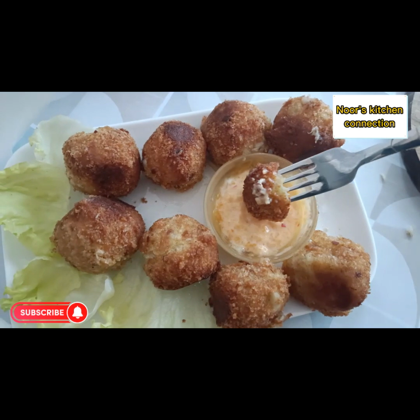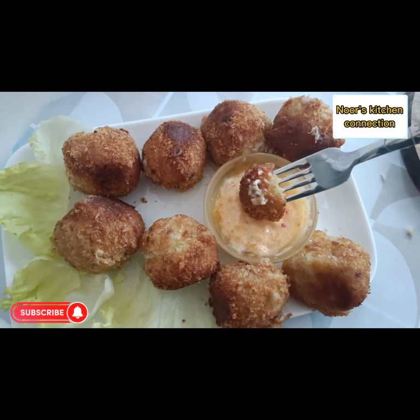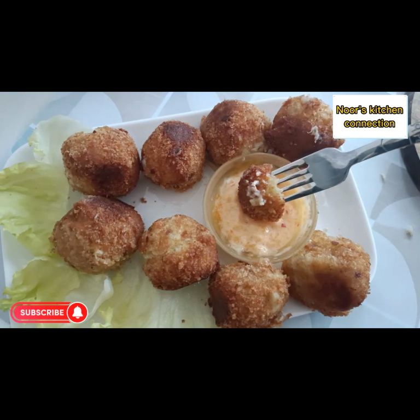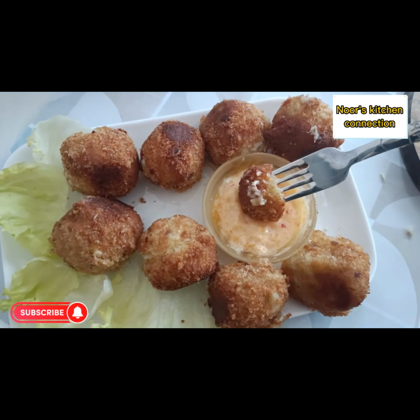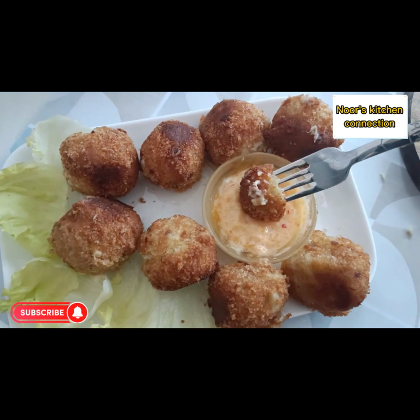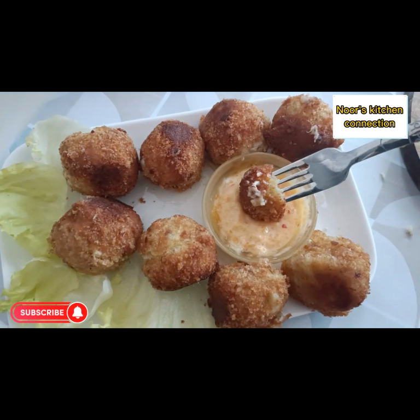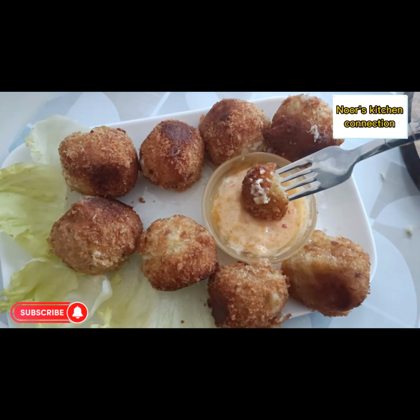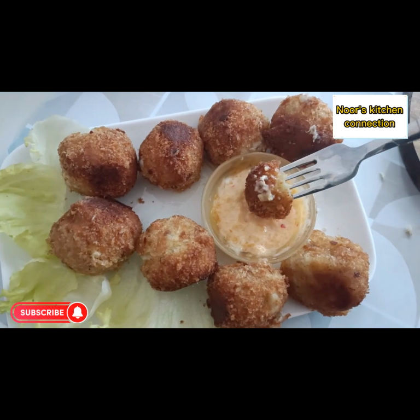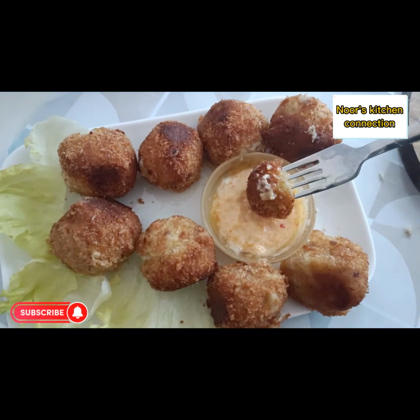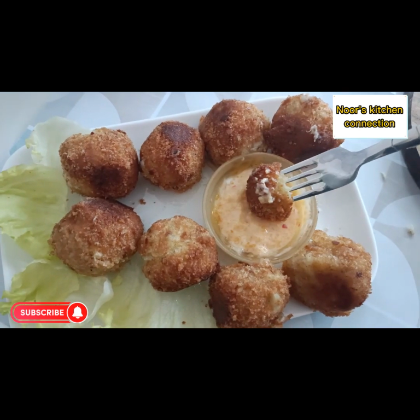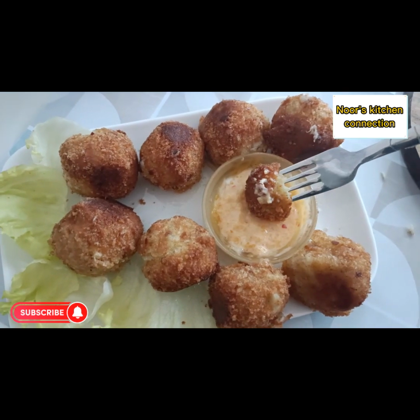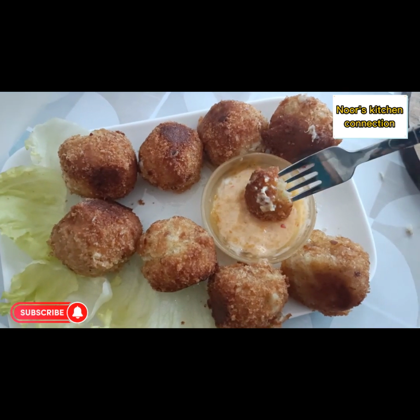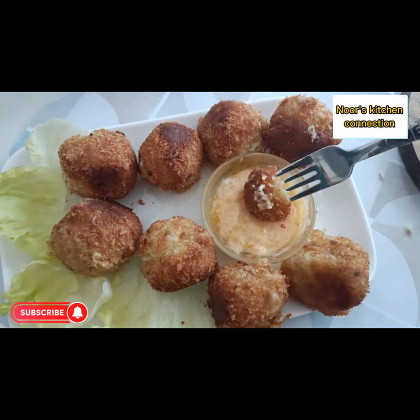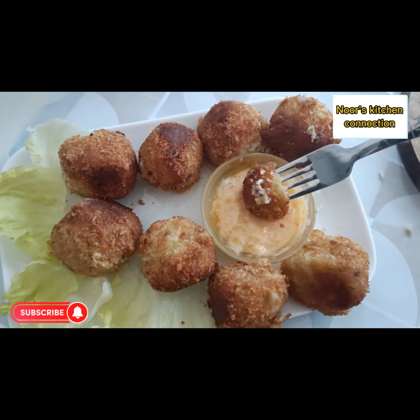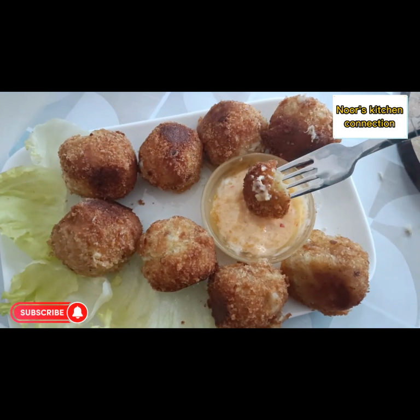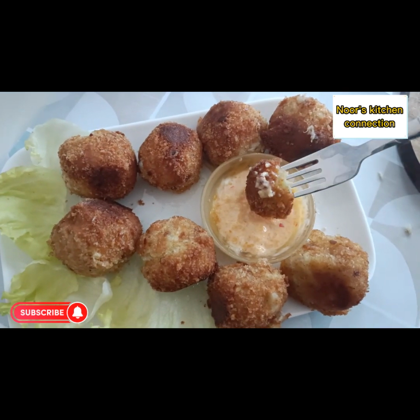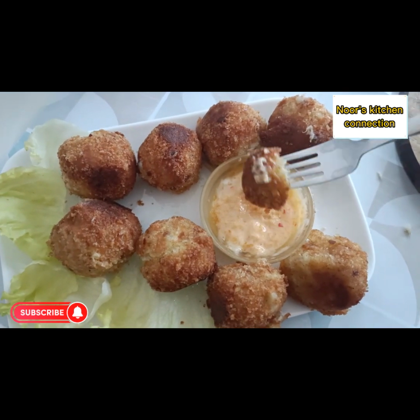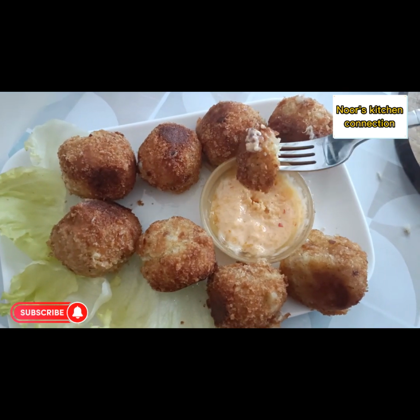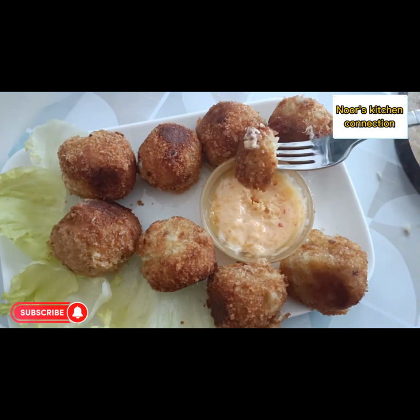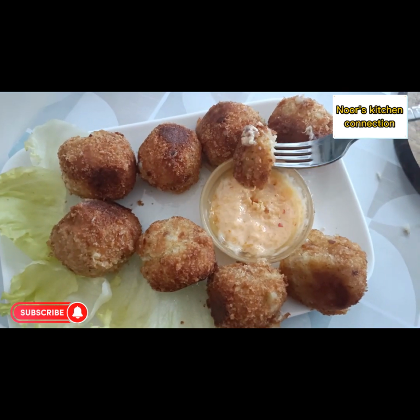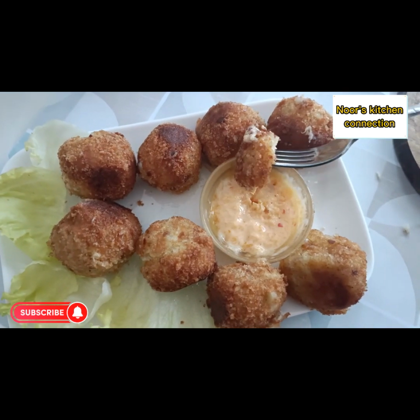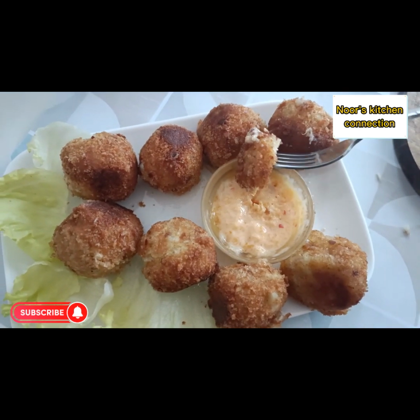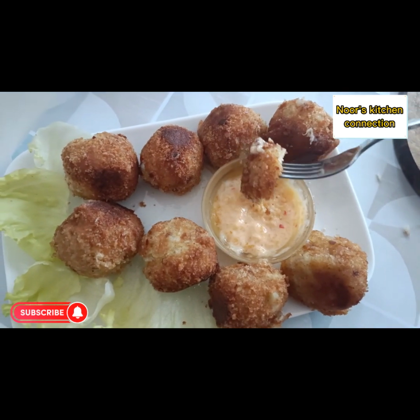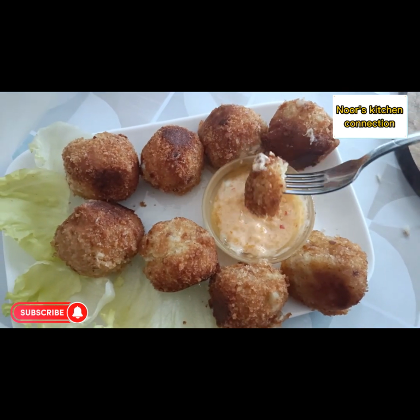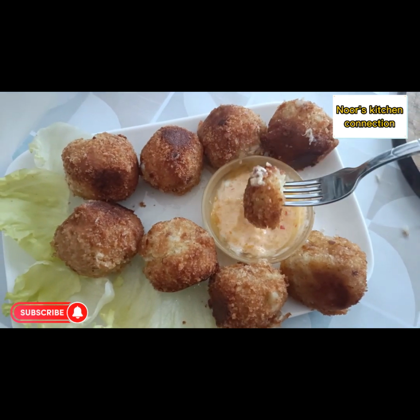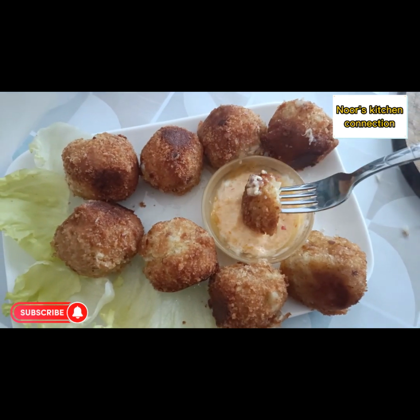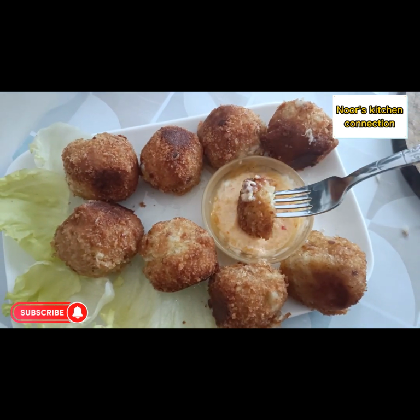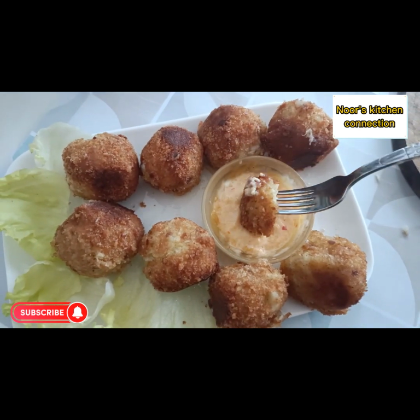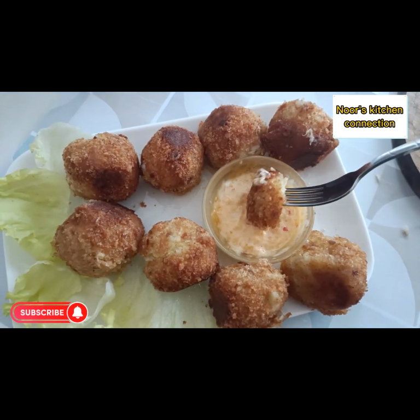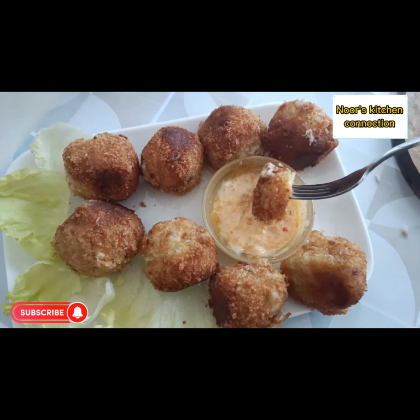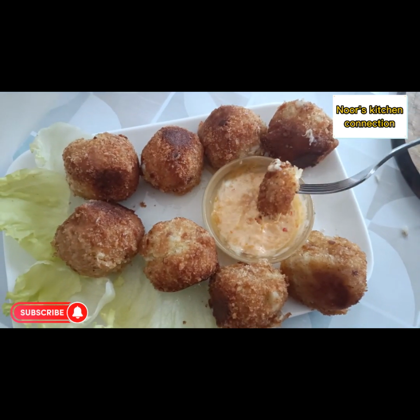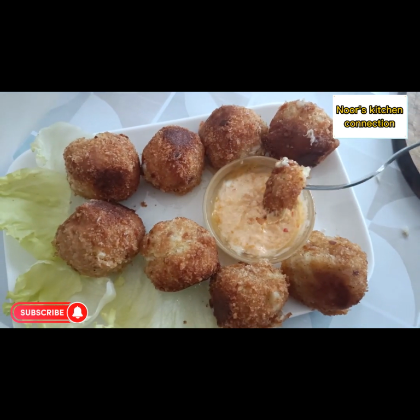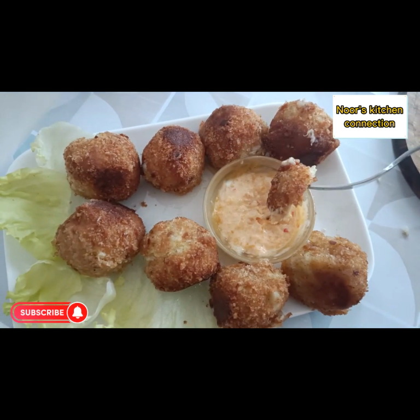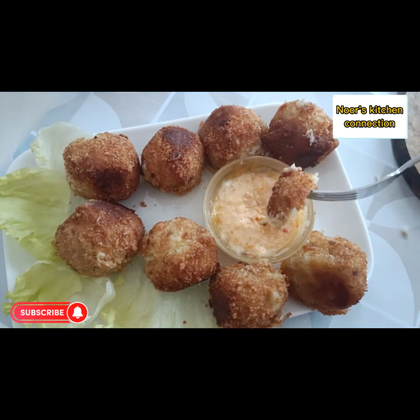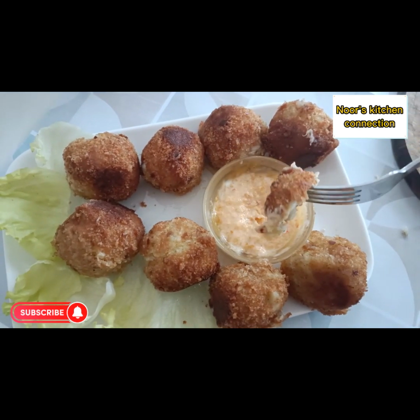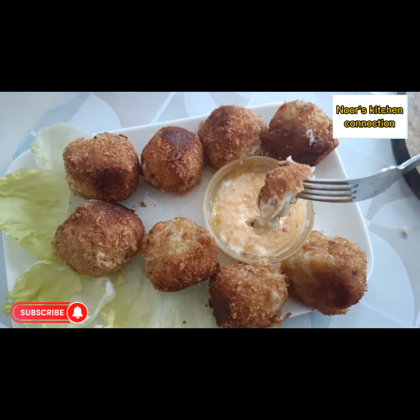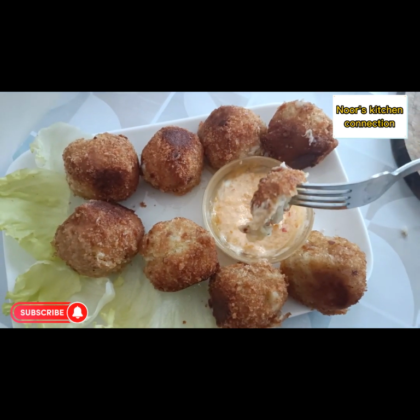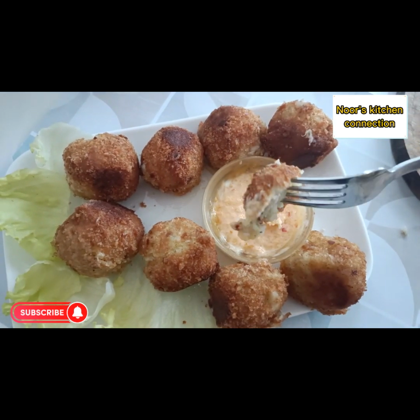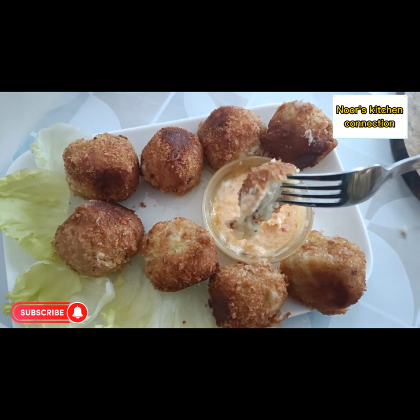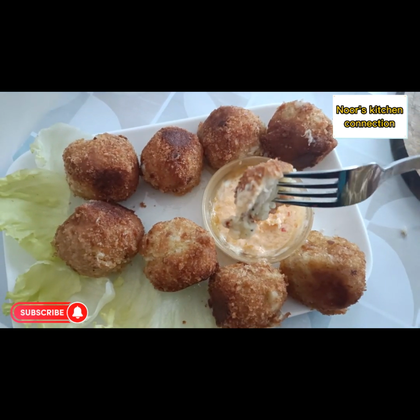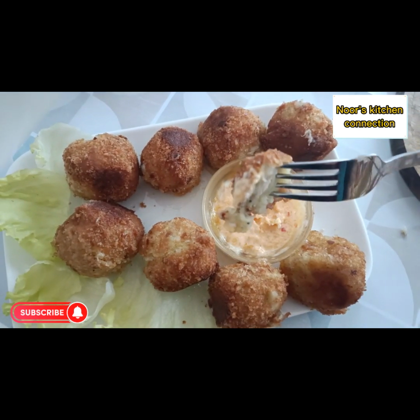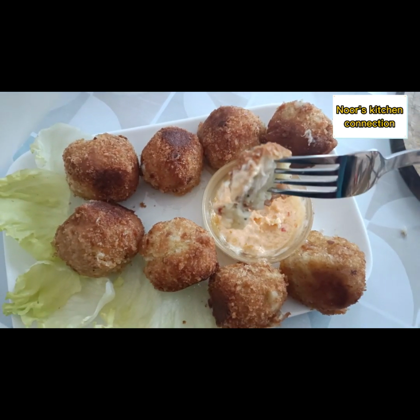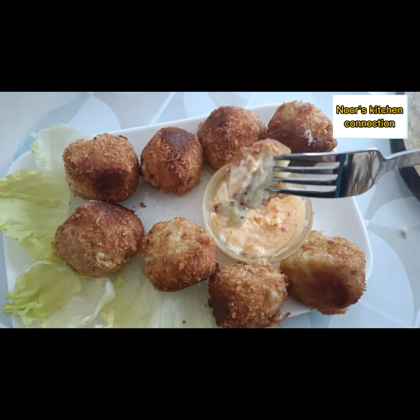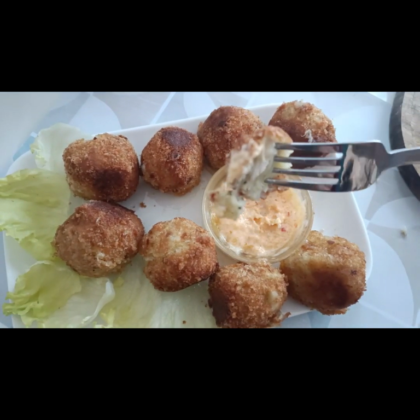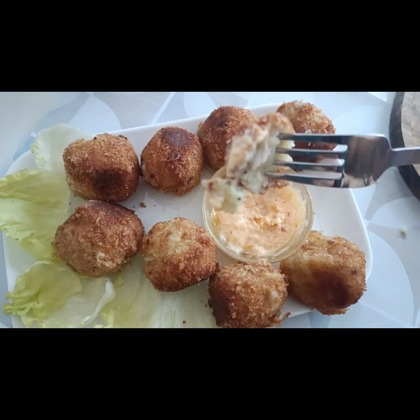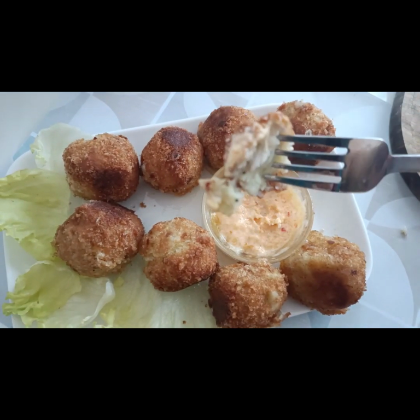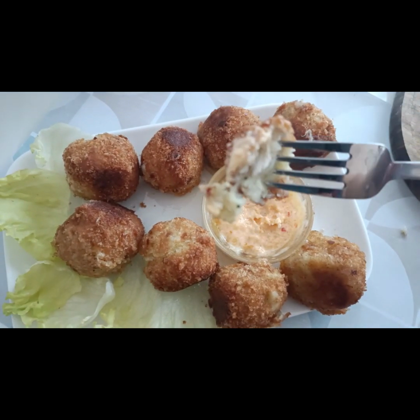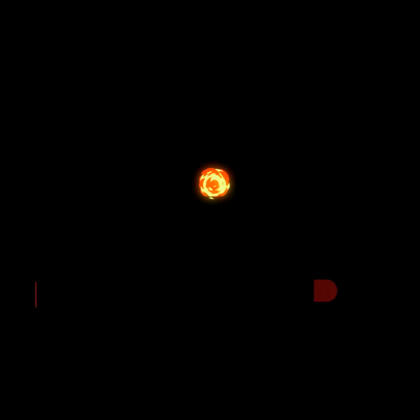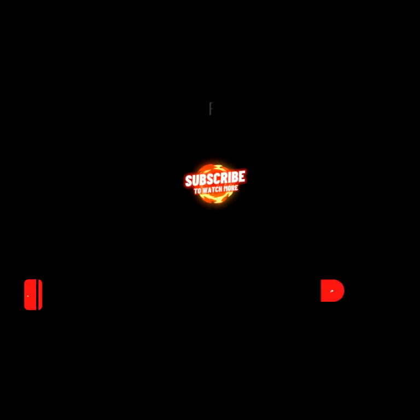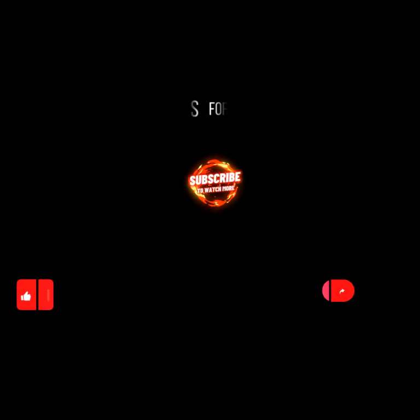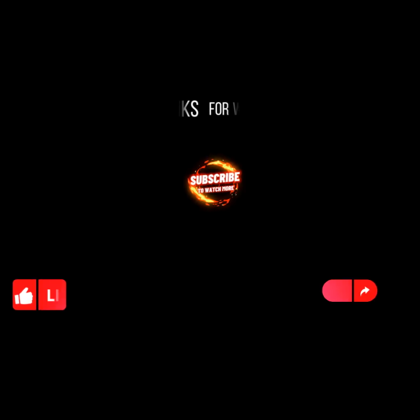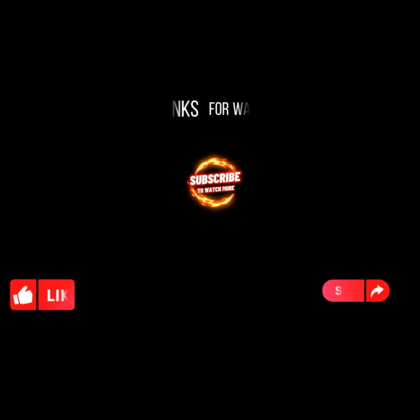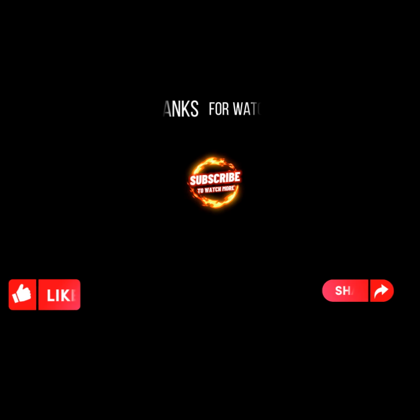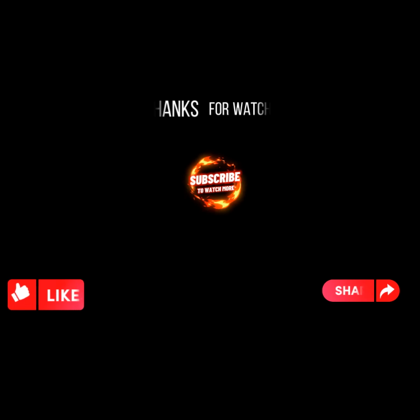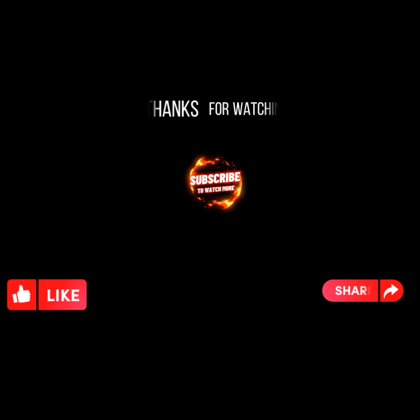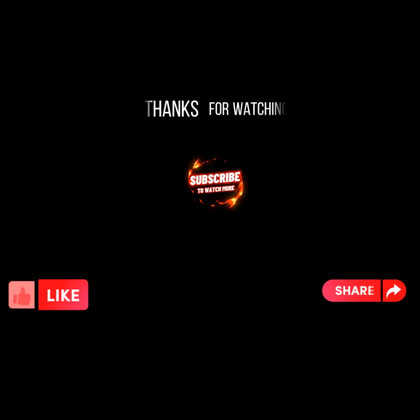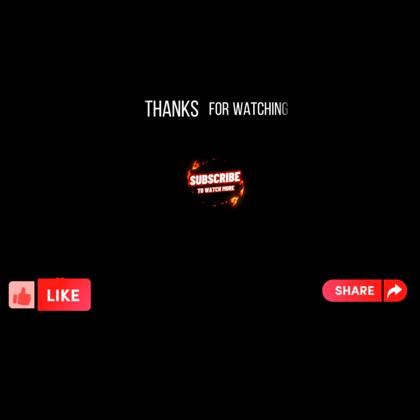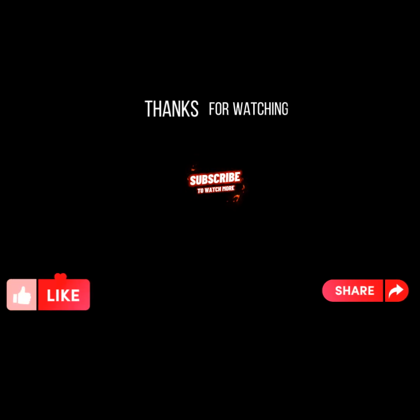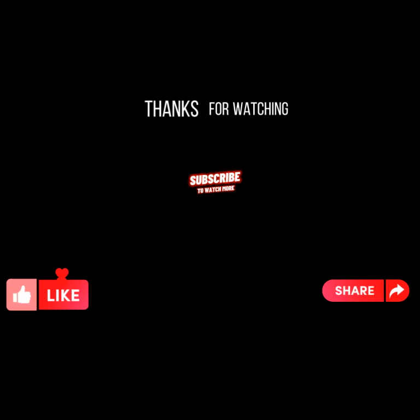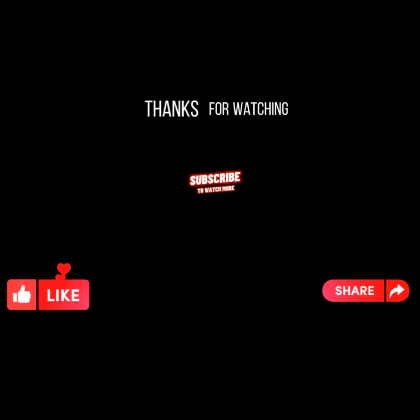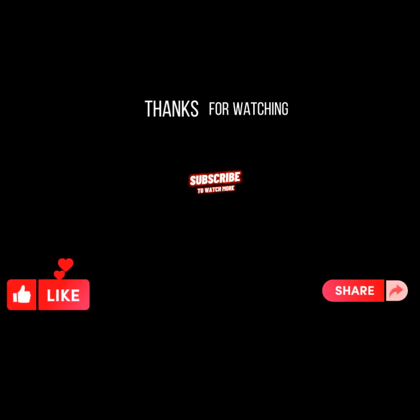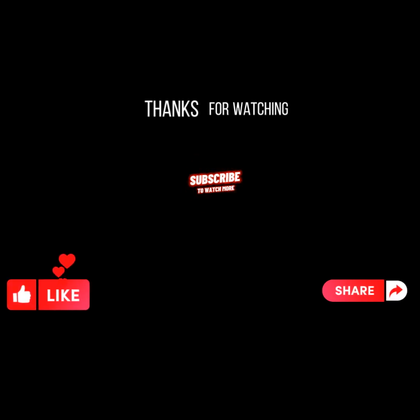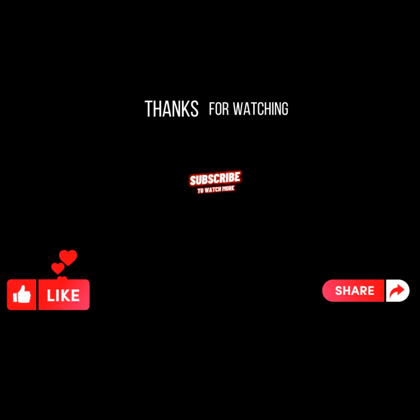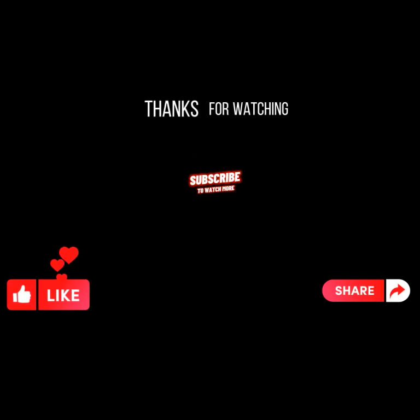Subscribe to my channel and share the recipes with your friends and family. Let me know in the comments how your experience was making these recipes. Take good care — Allah hafiz!